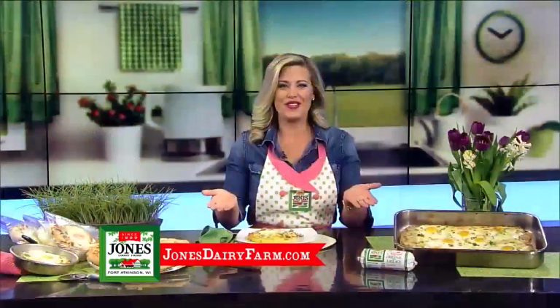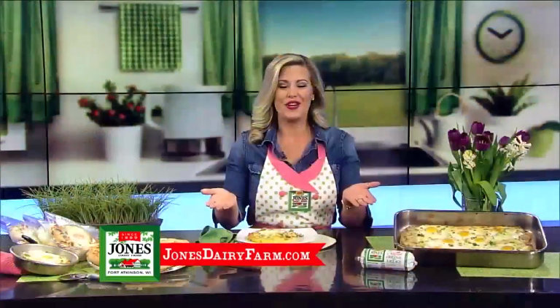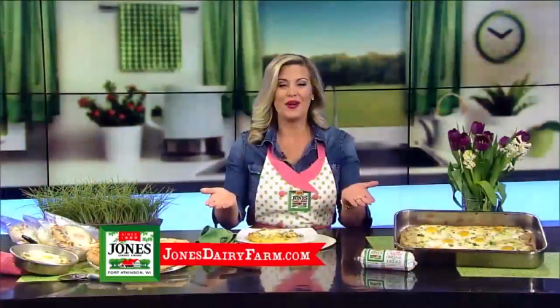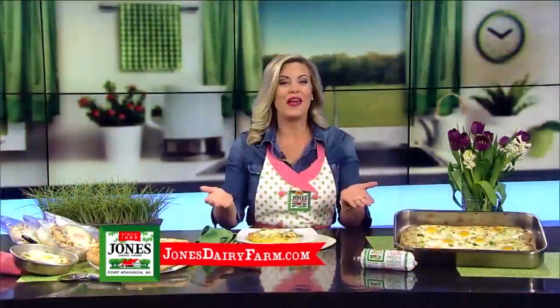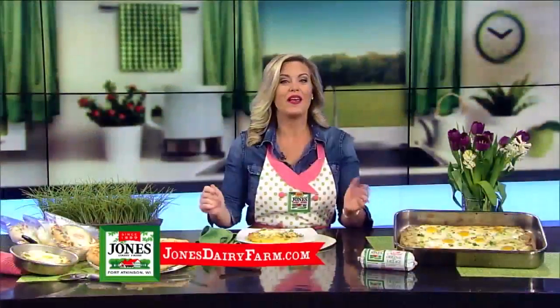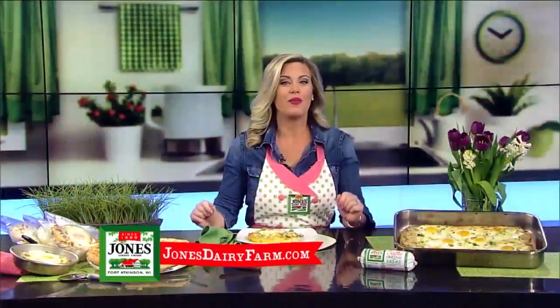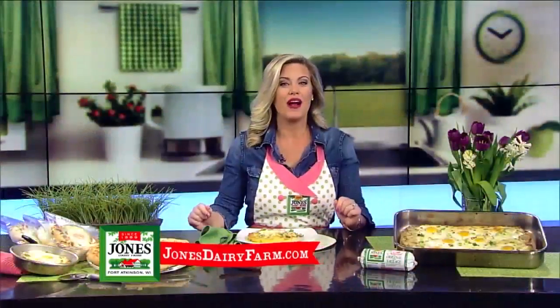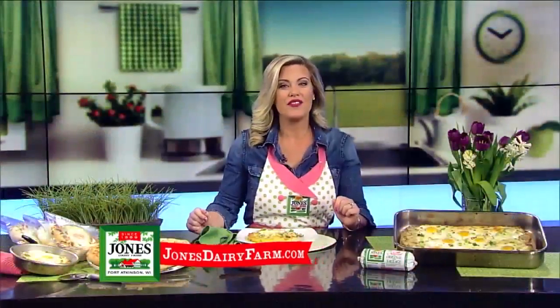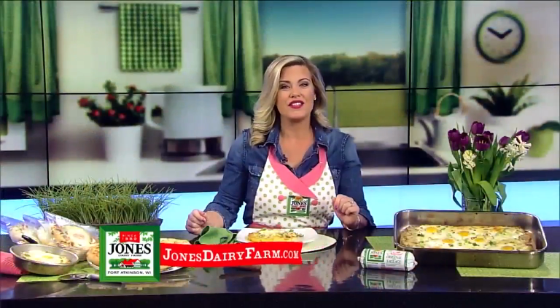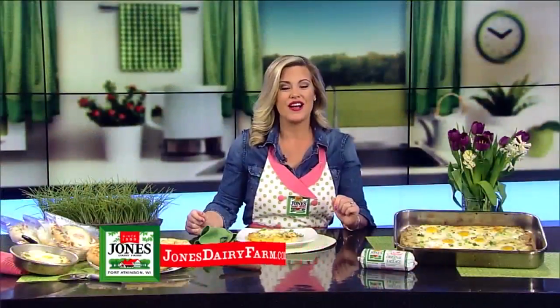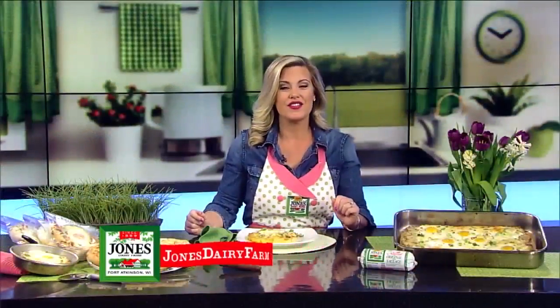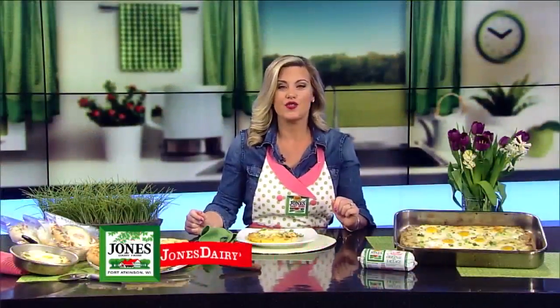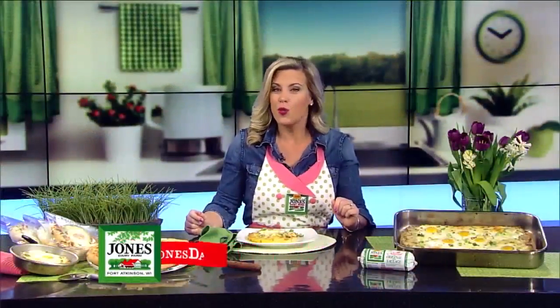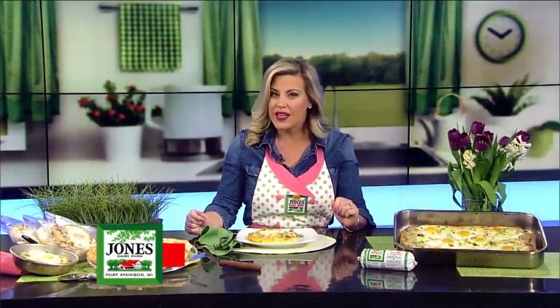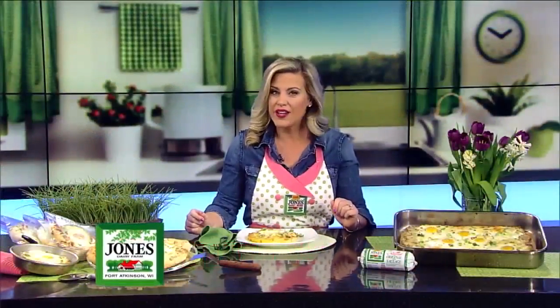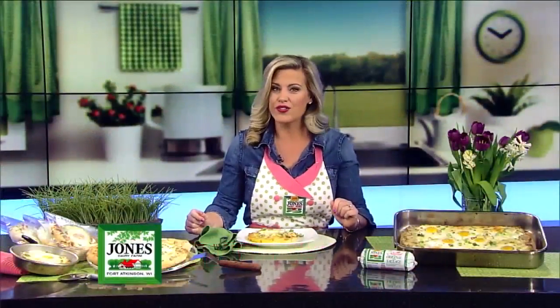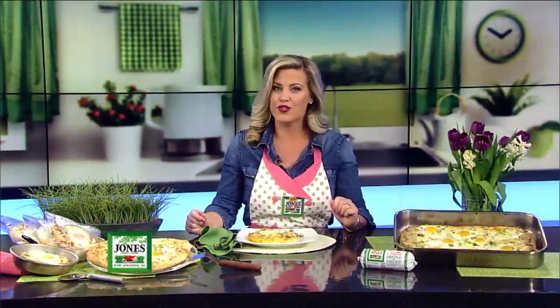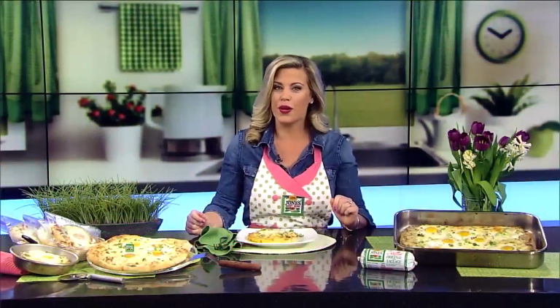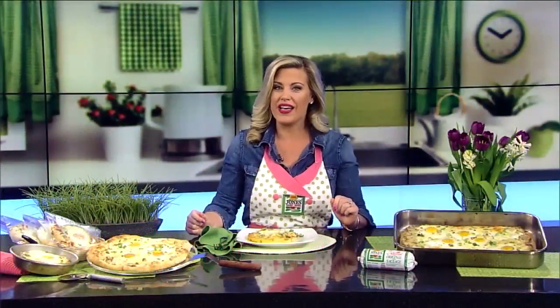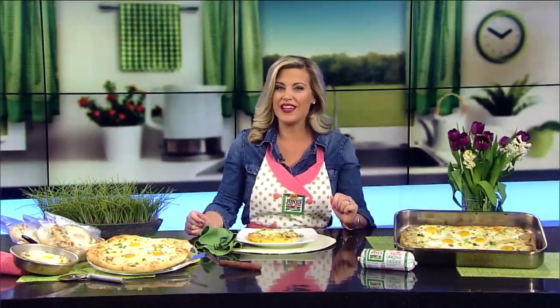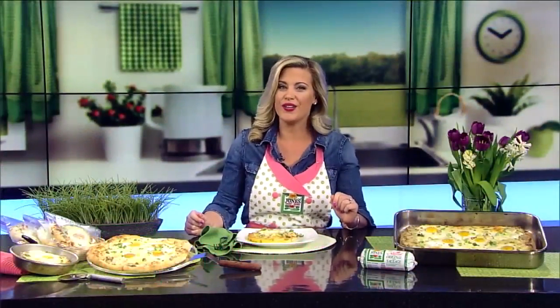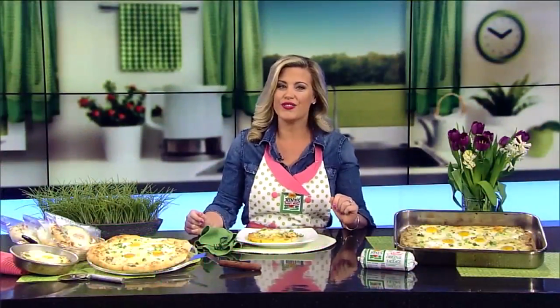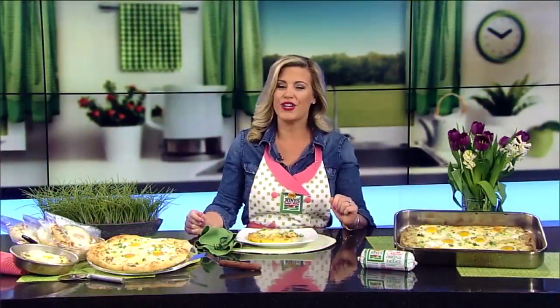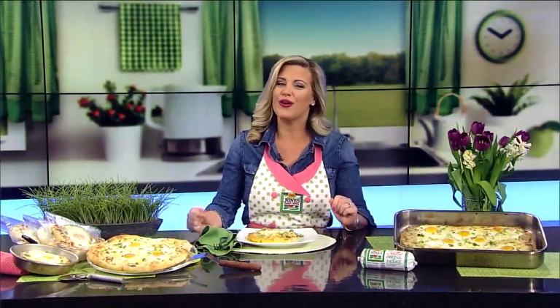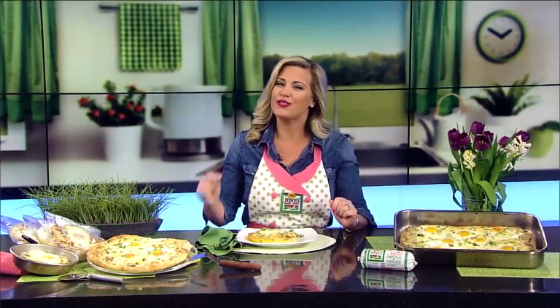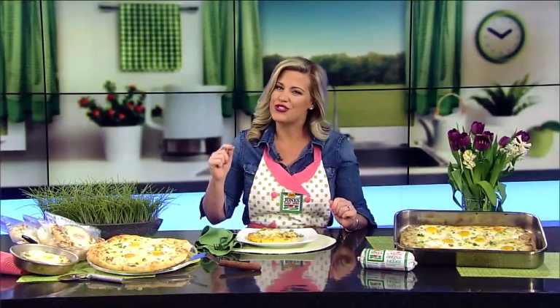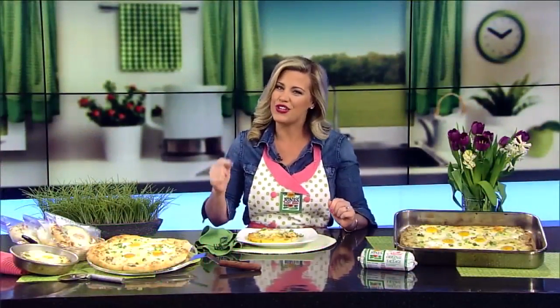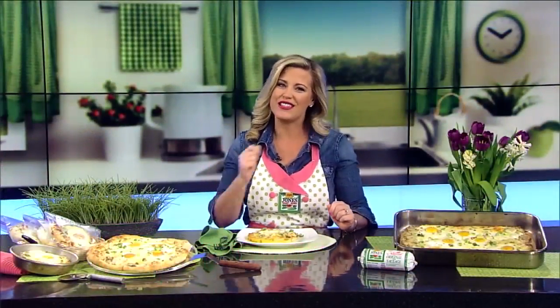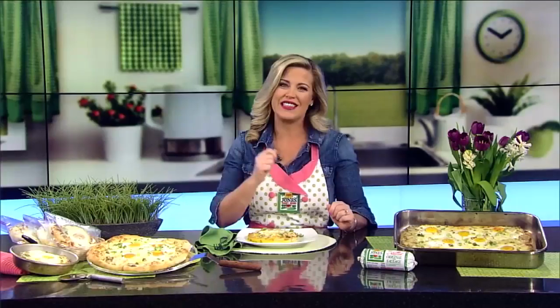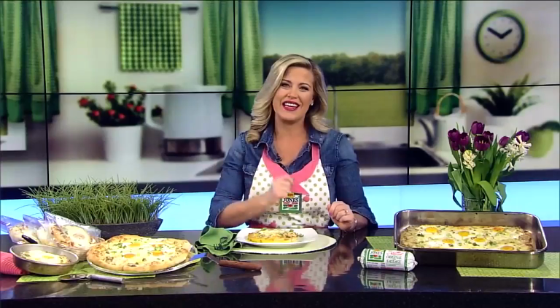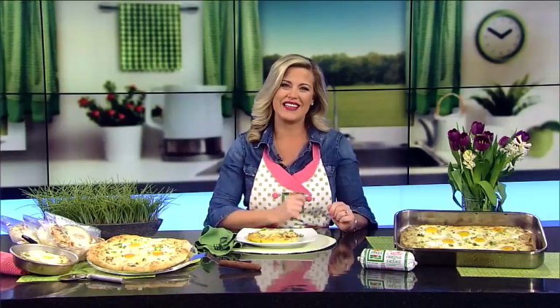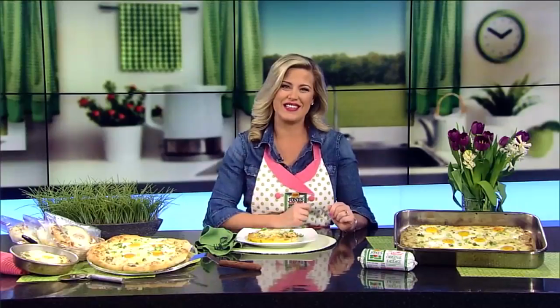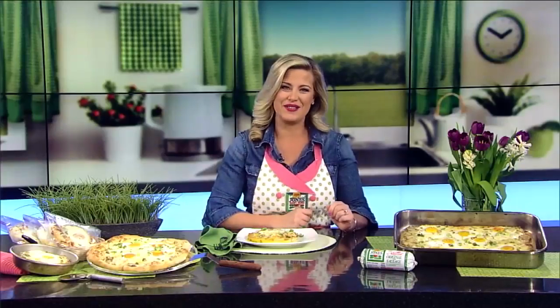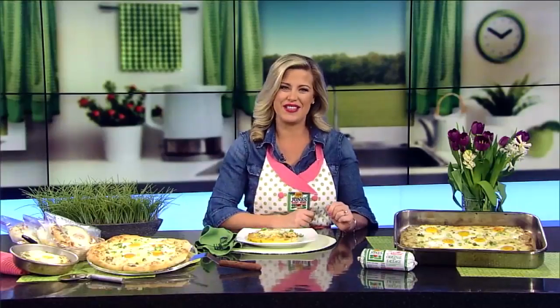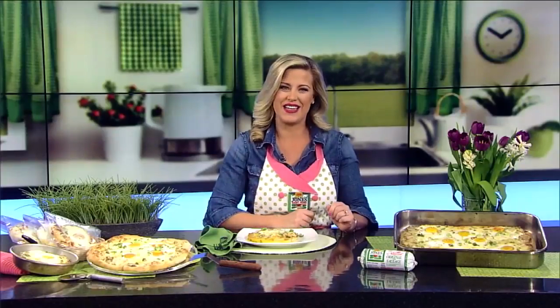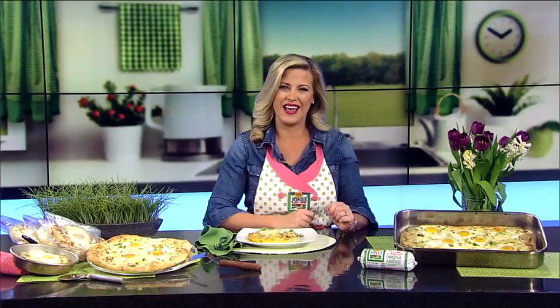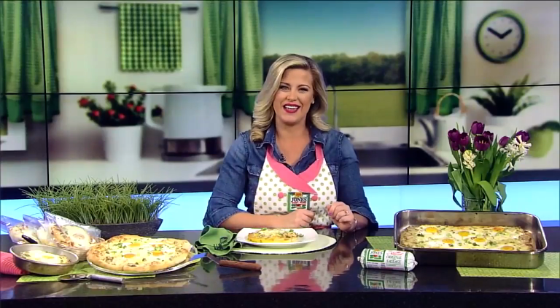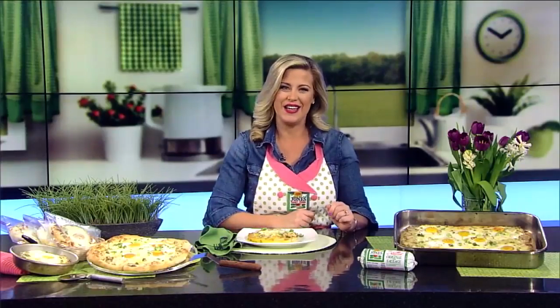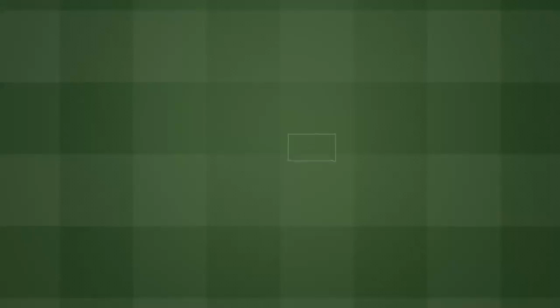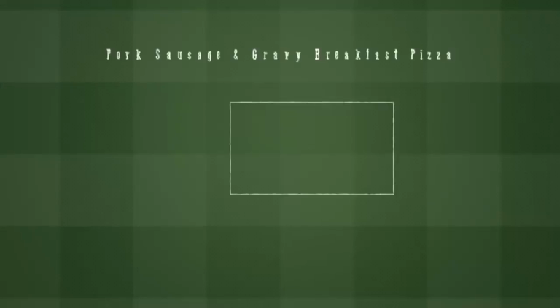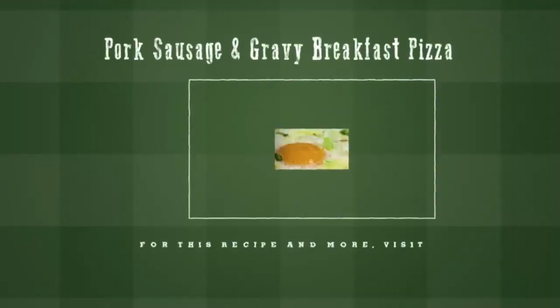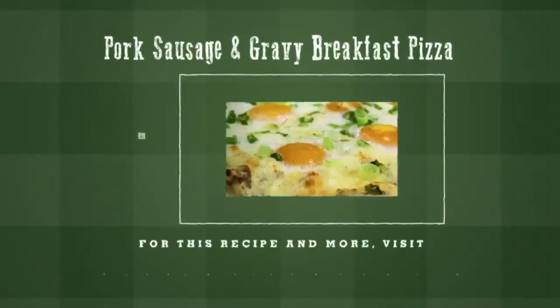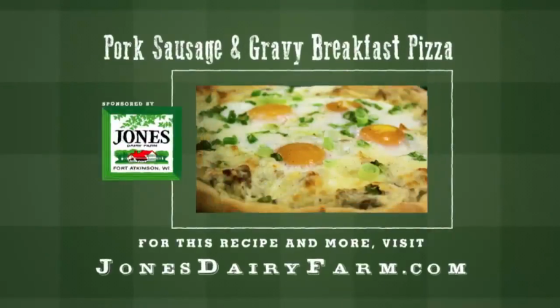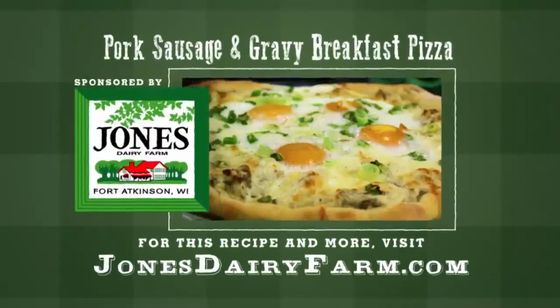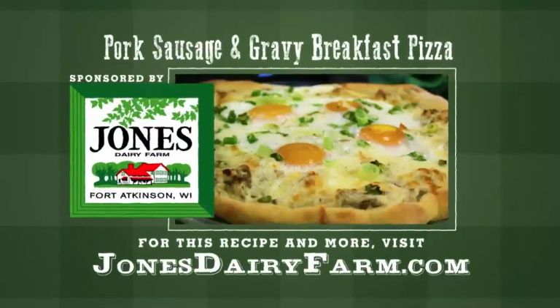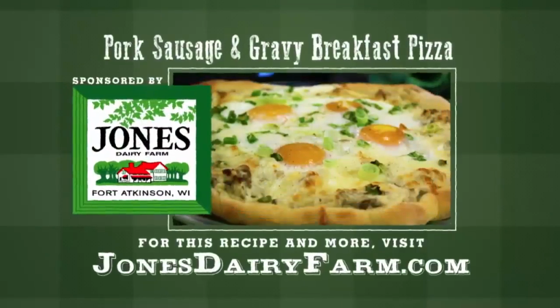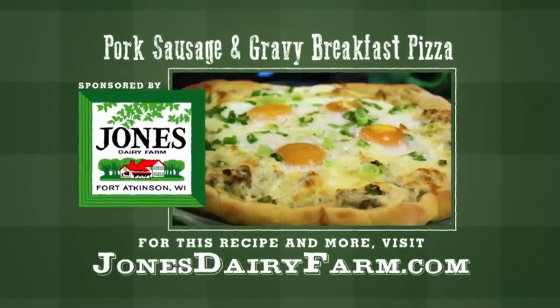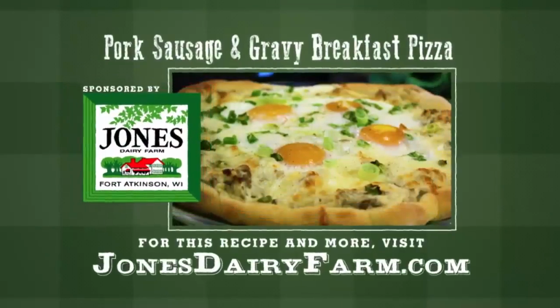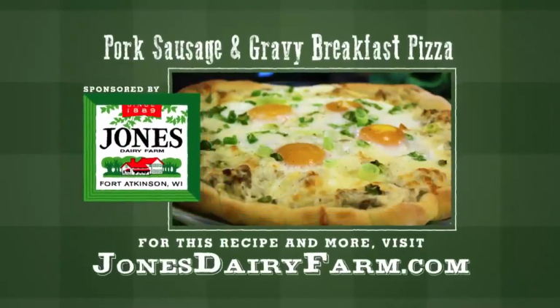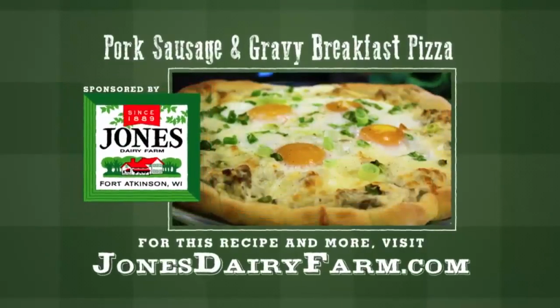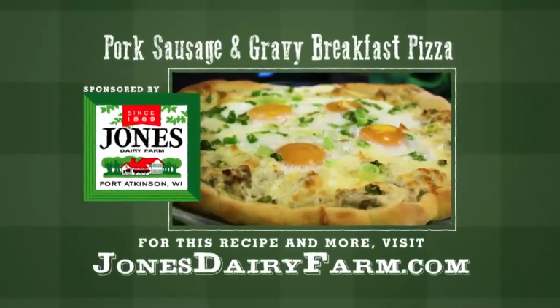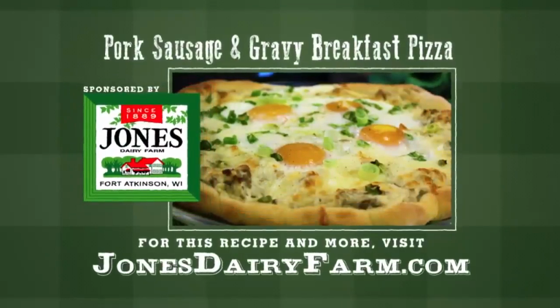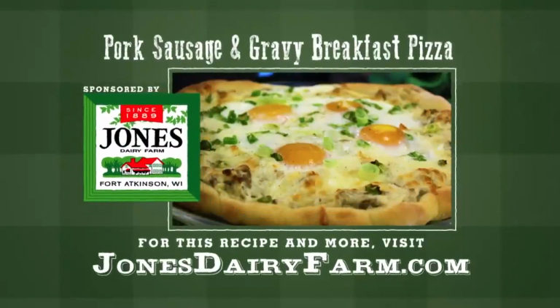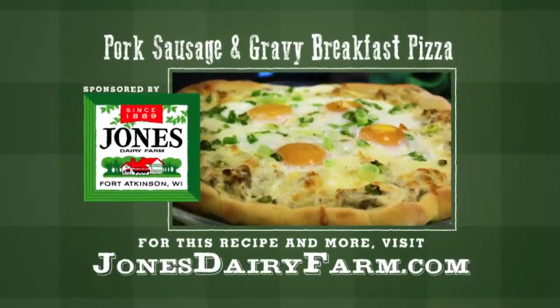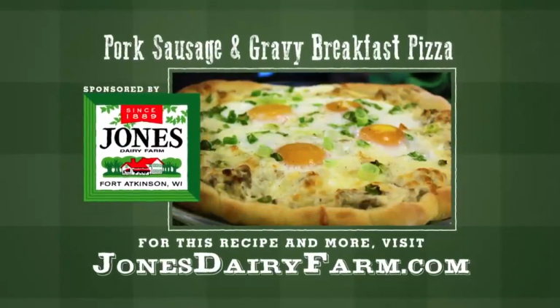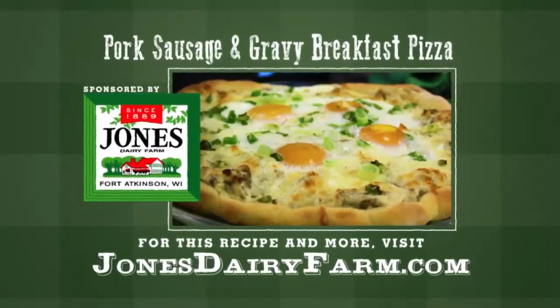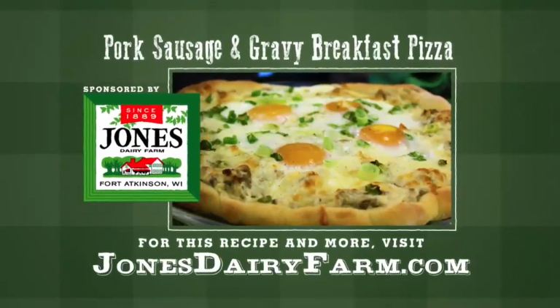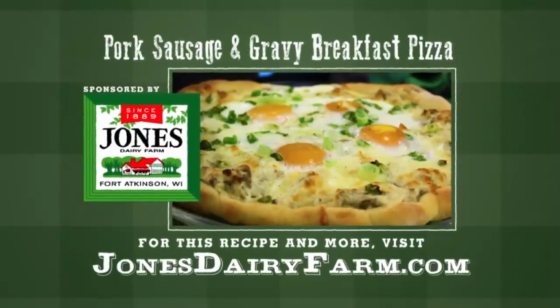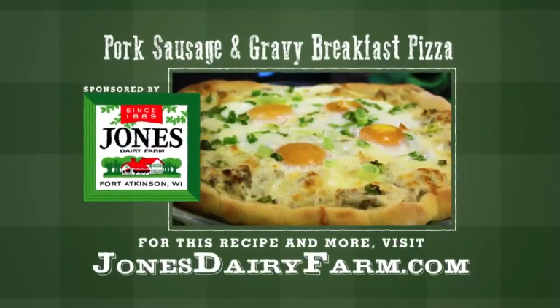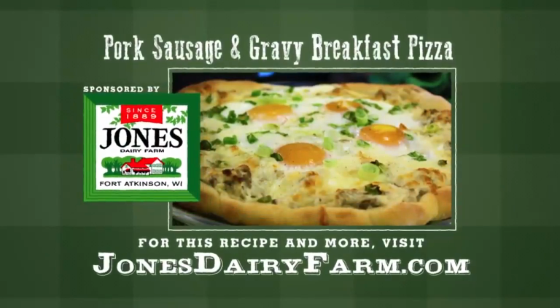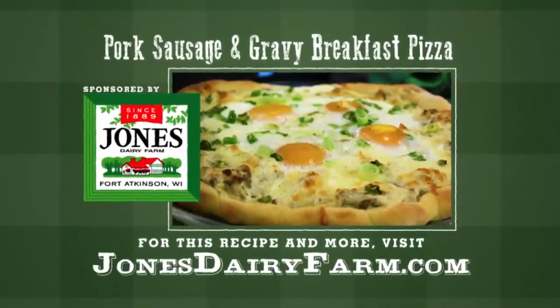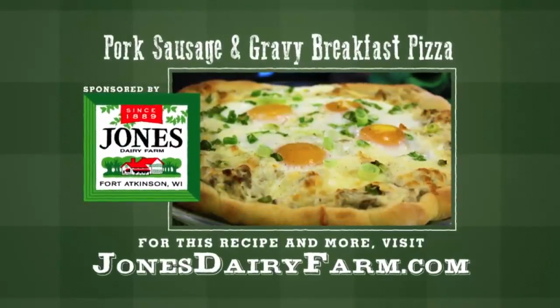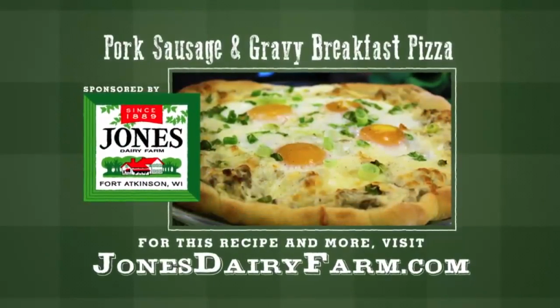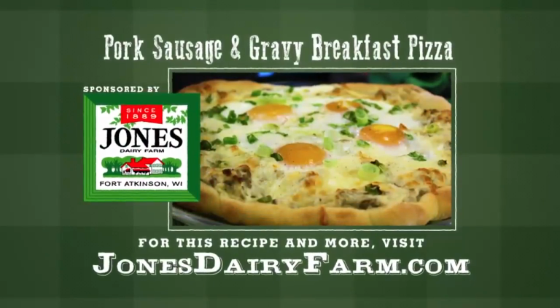Jones started making breakfast sausage 128 years ago, just like they do today. For this recipe, go to jonesdairyfarm.com.